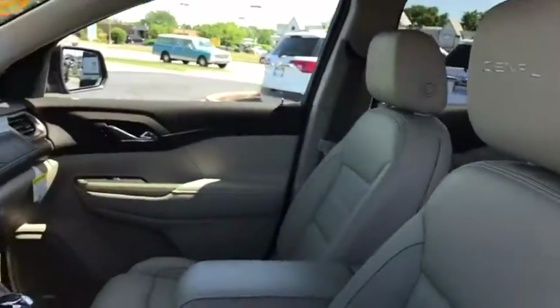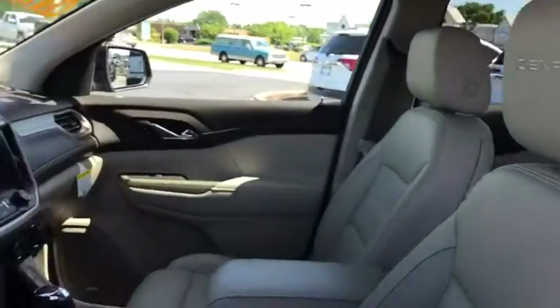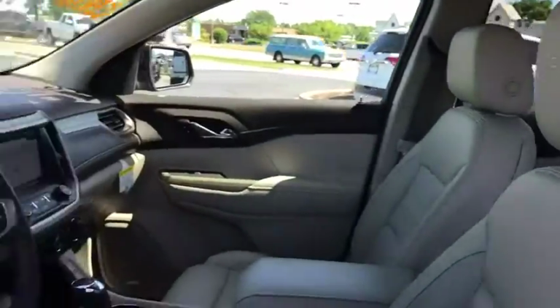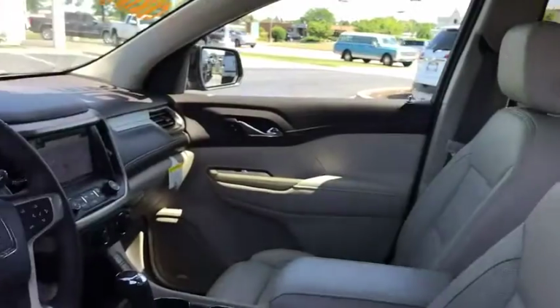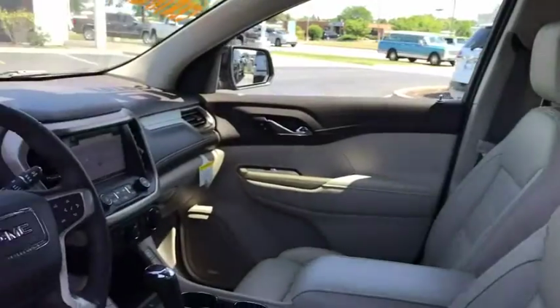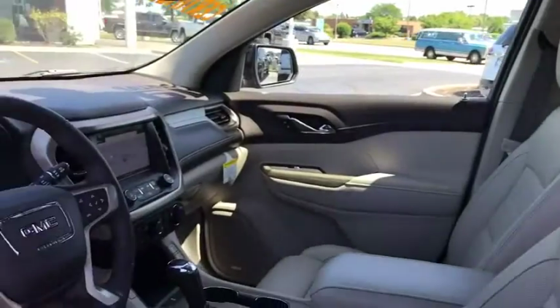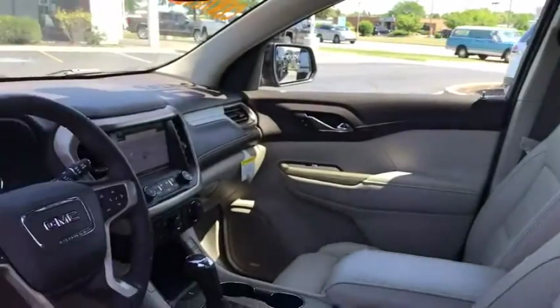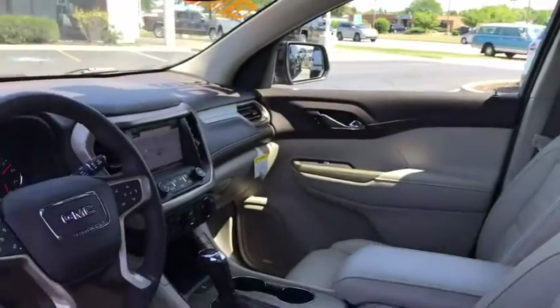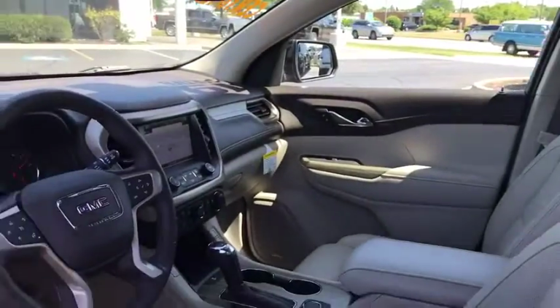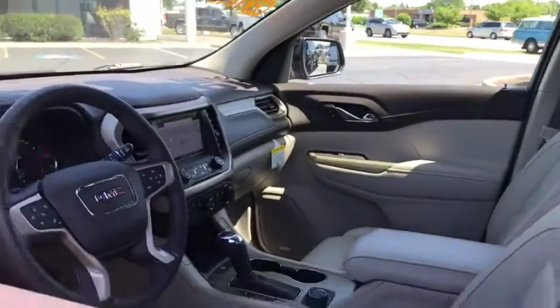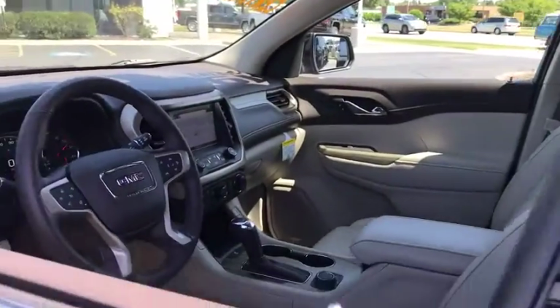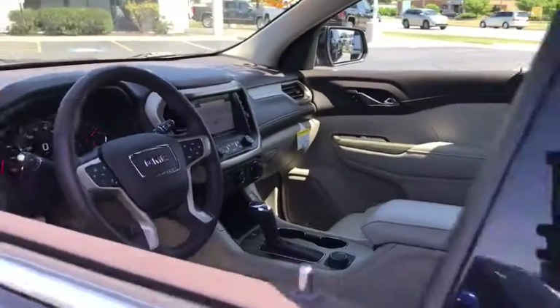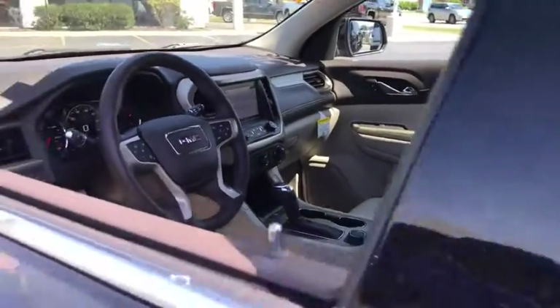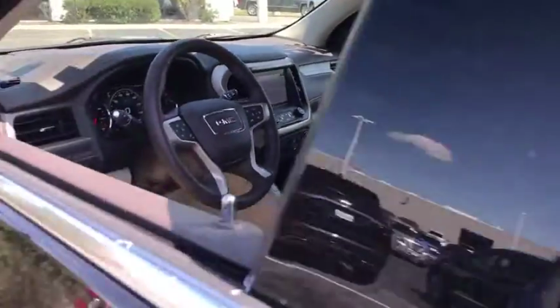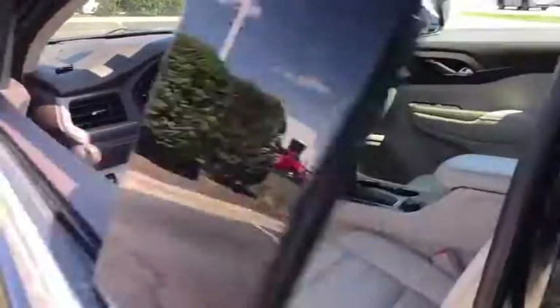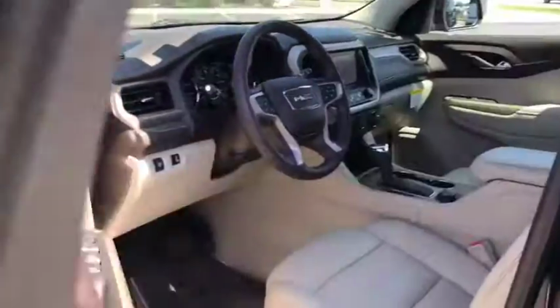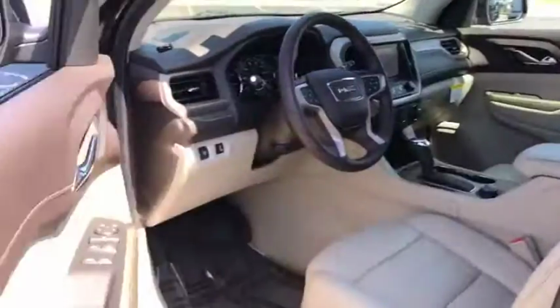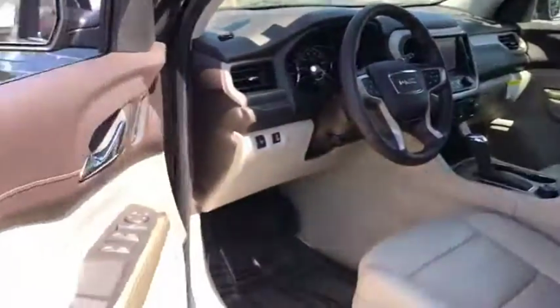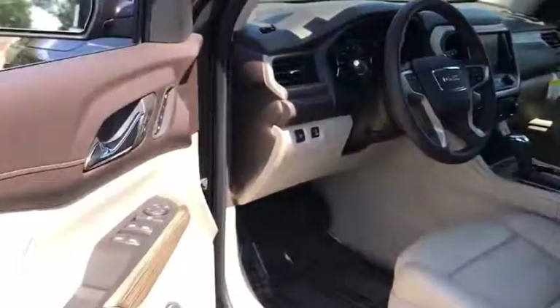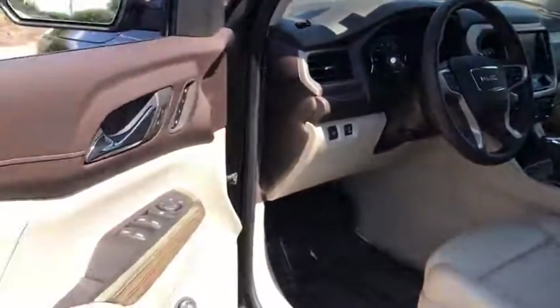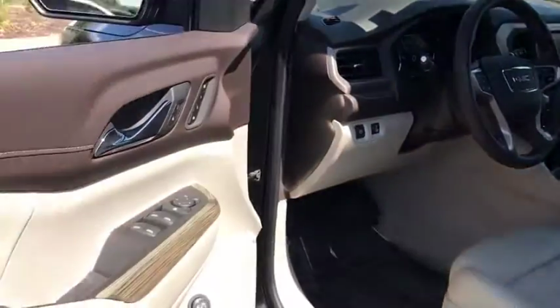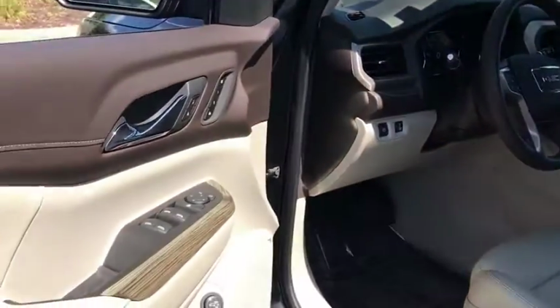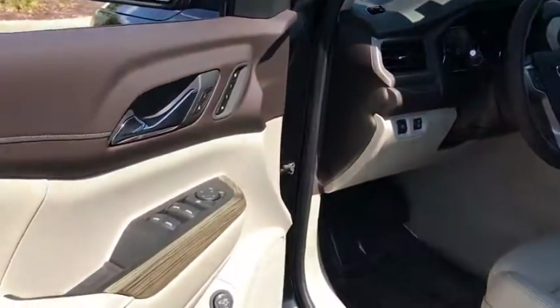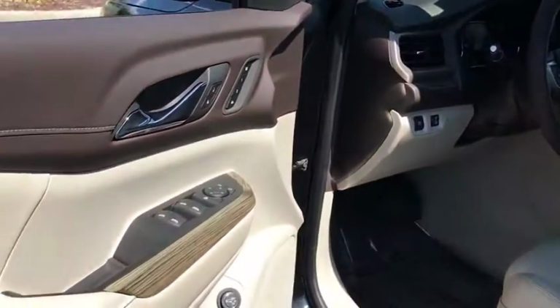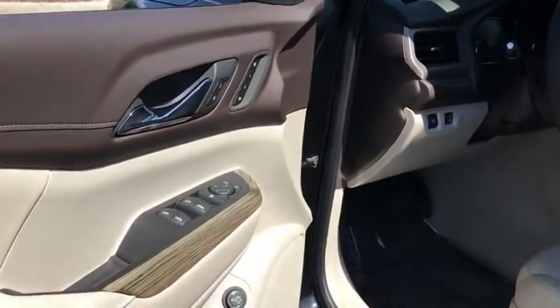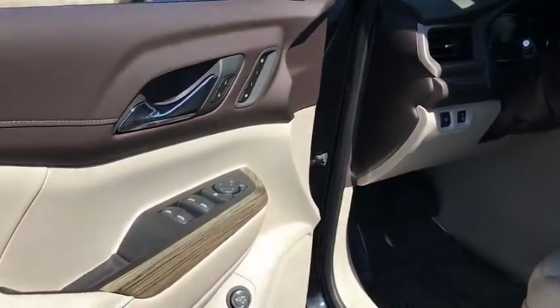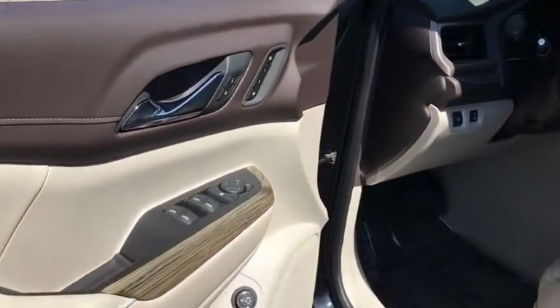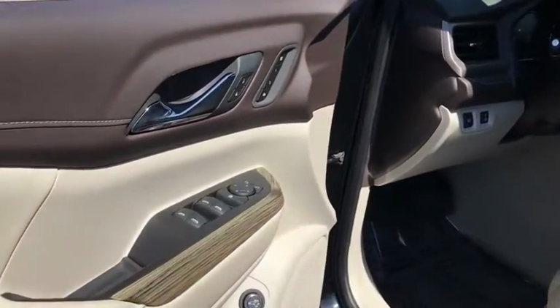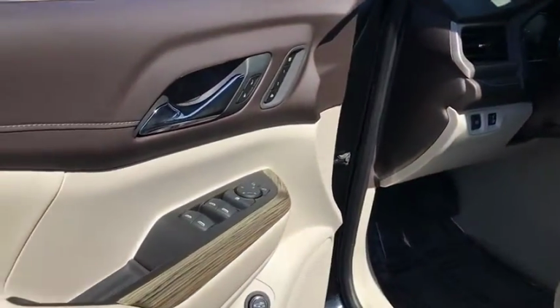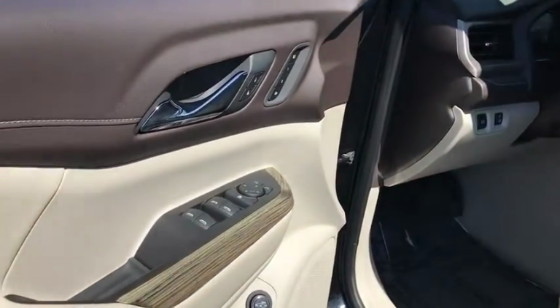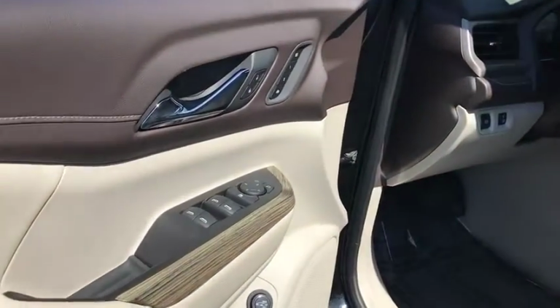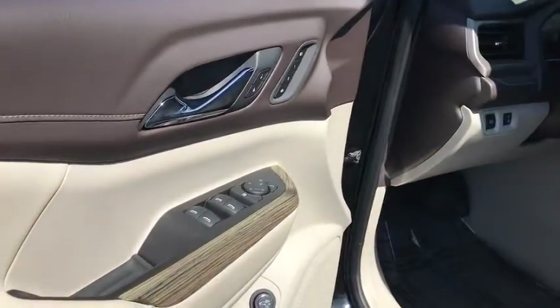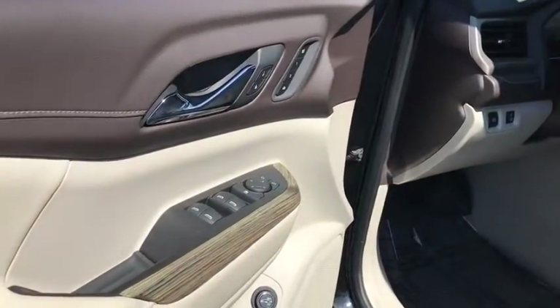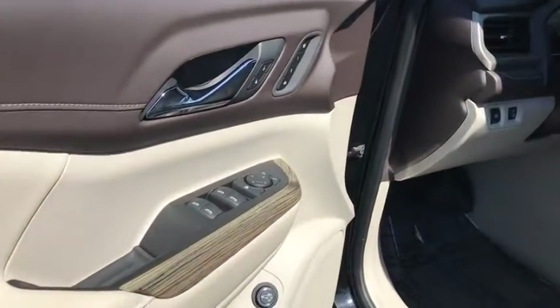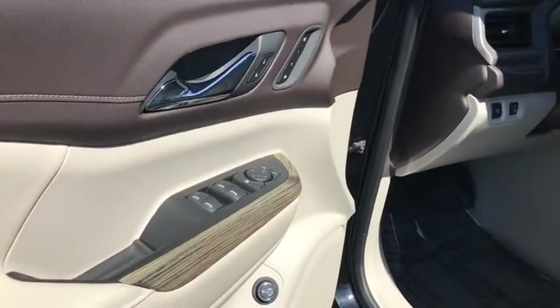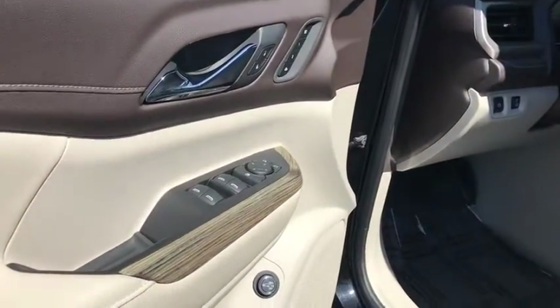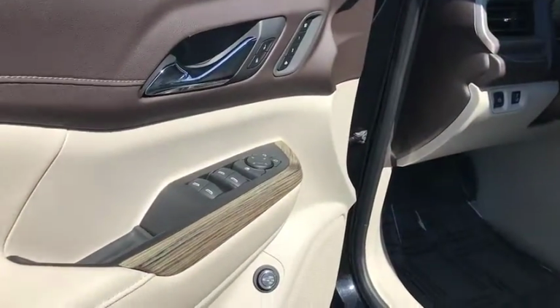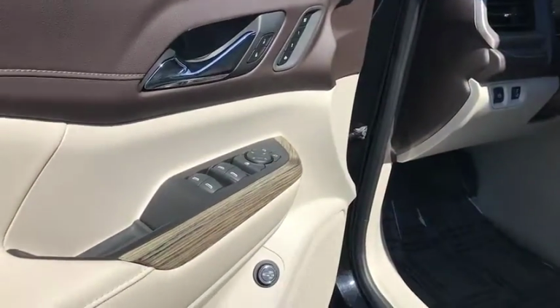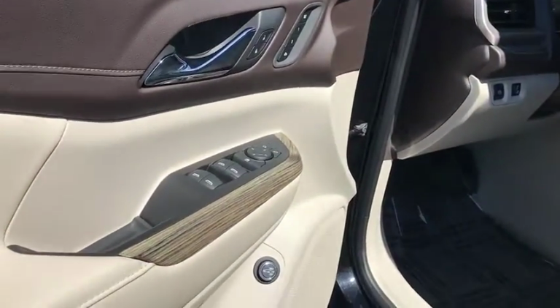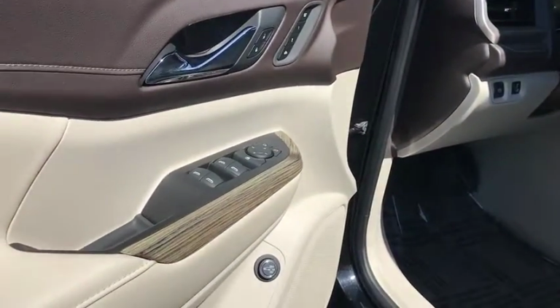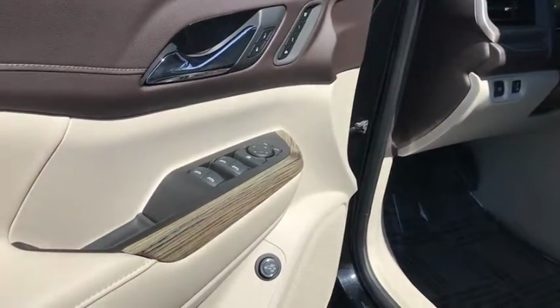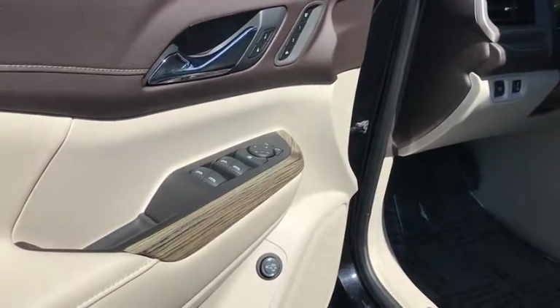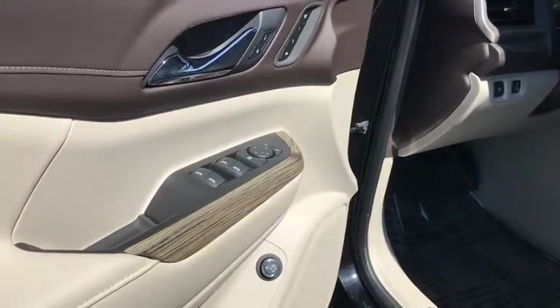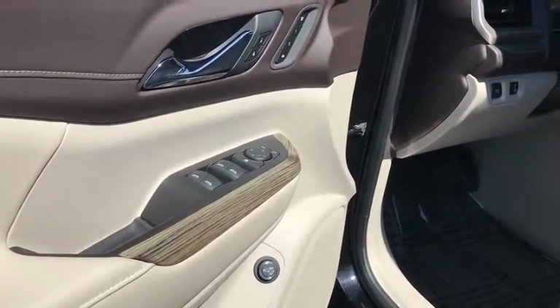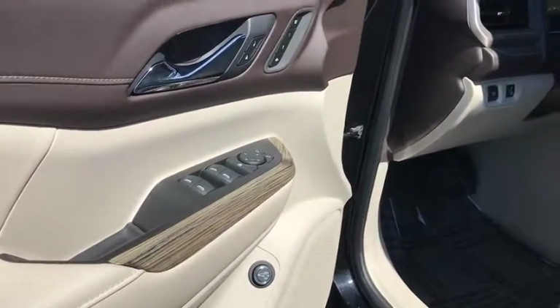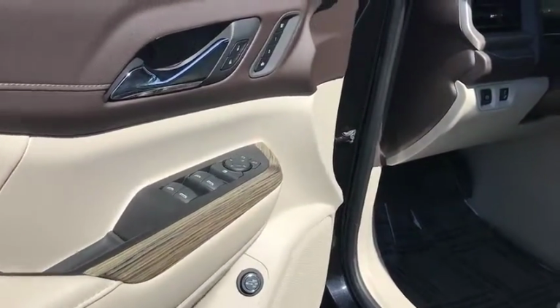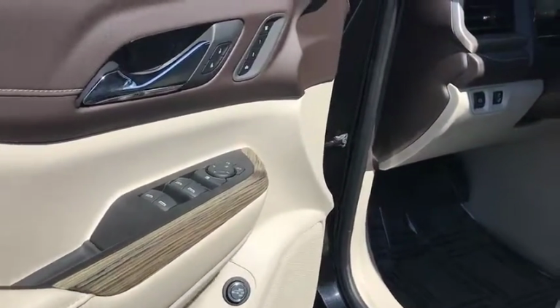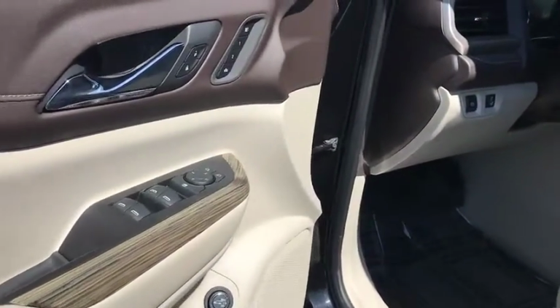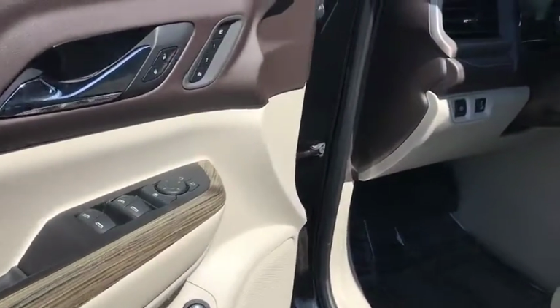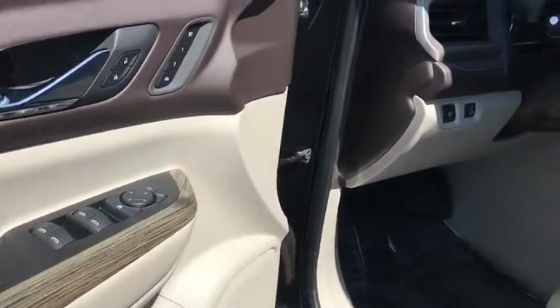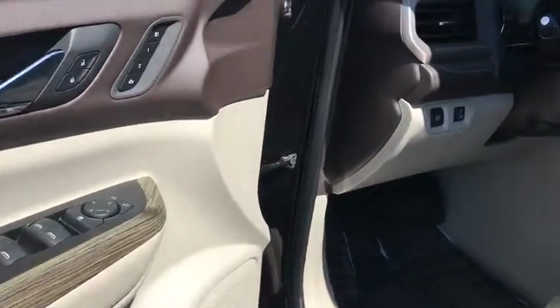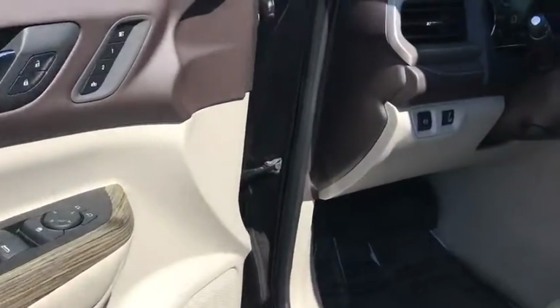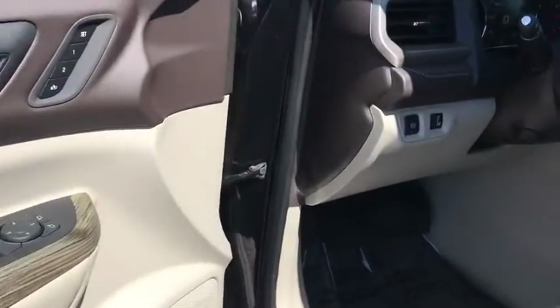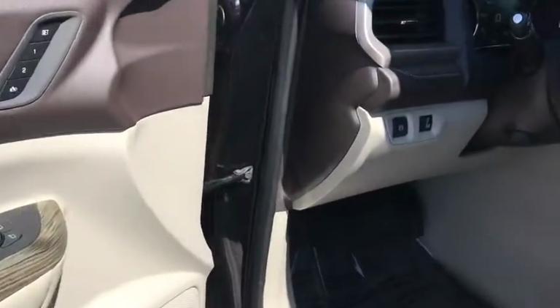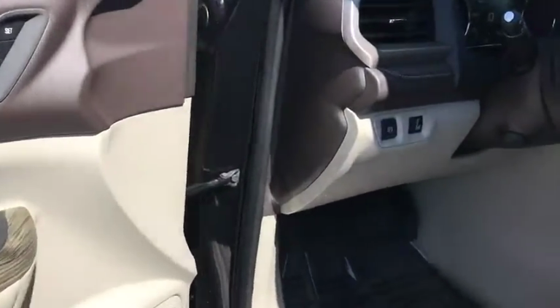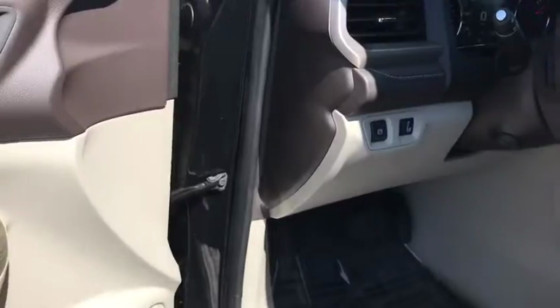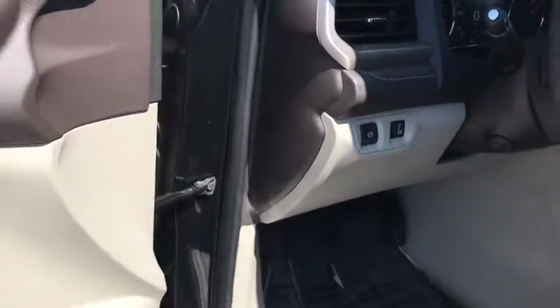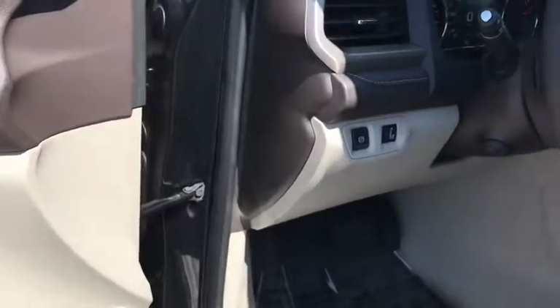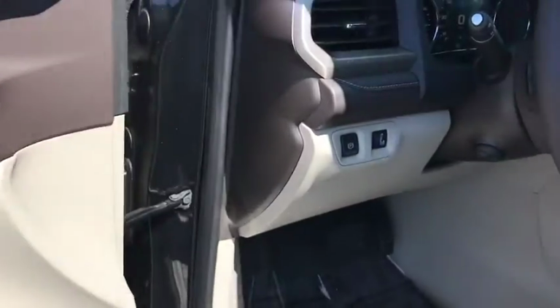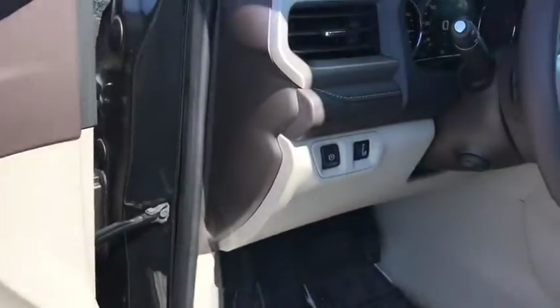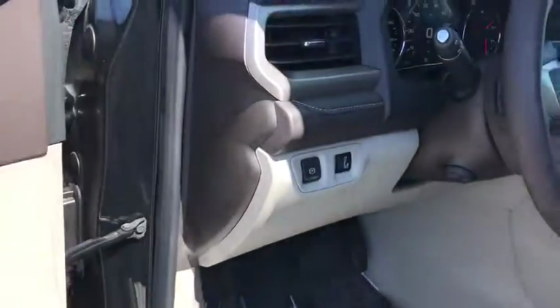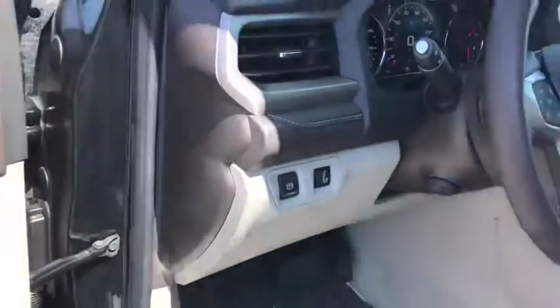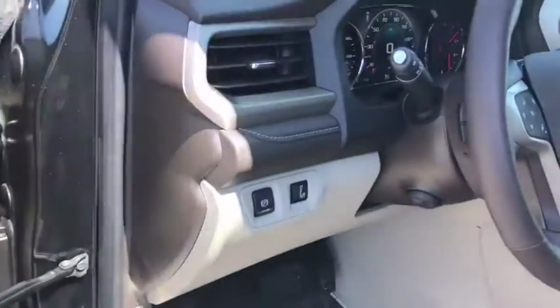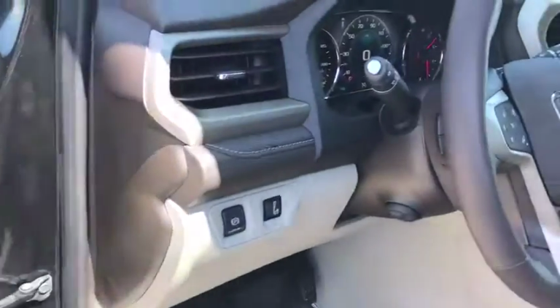This vehicle has less than 15,000 miles. Here are some of this vehicle's great options: tow hitch,